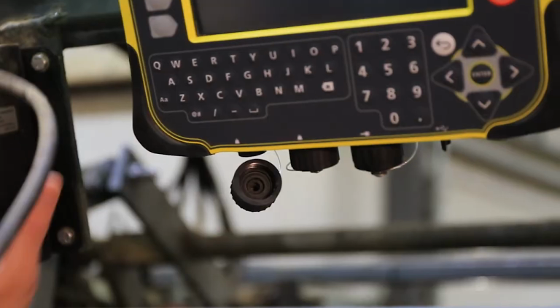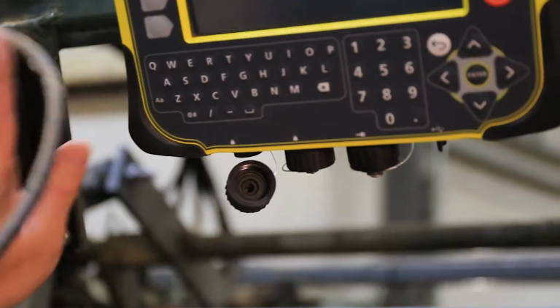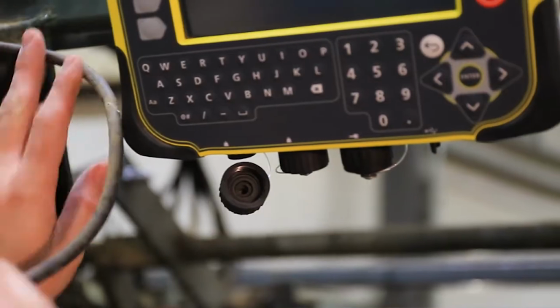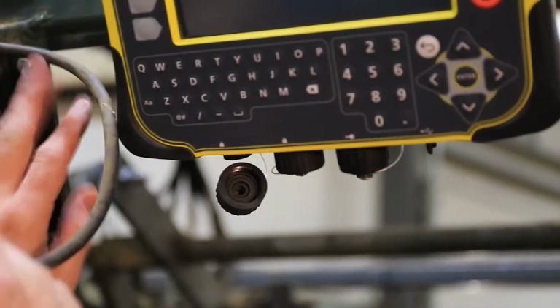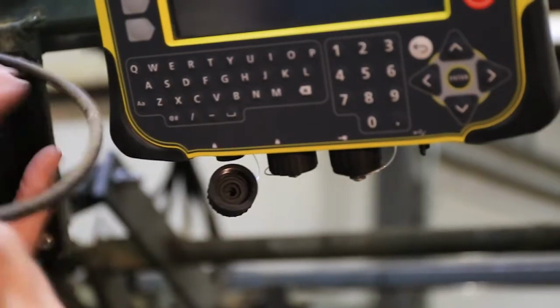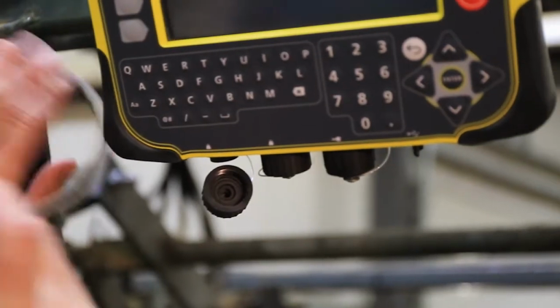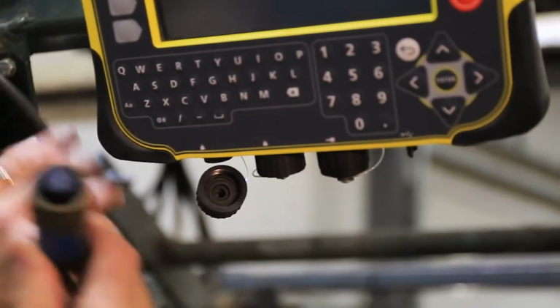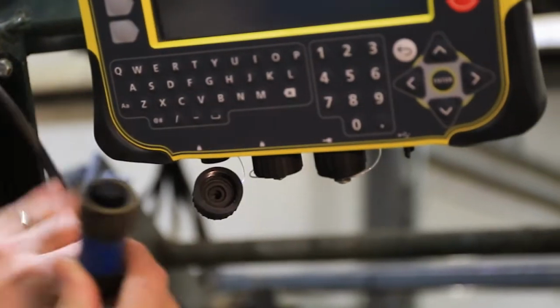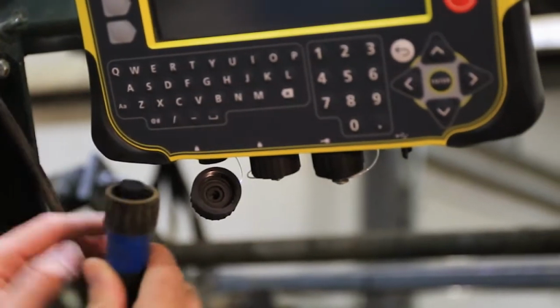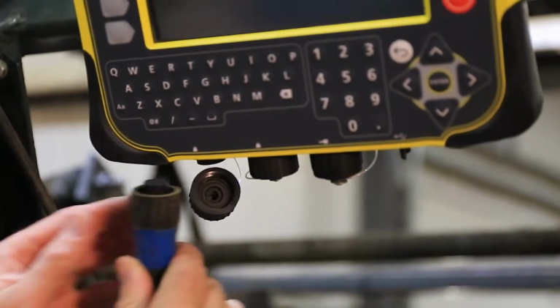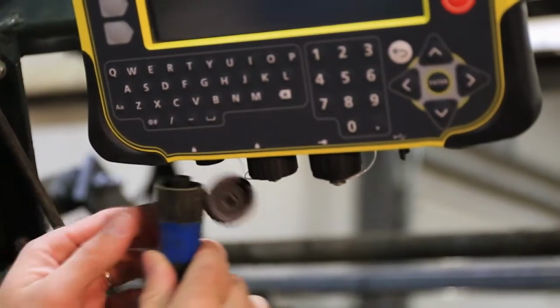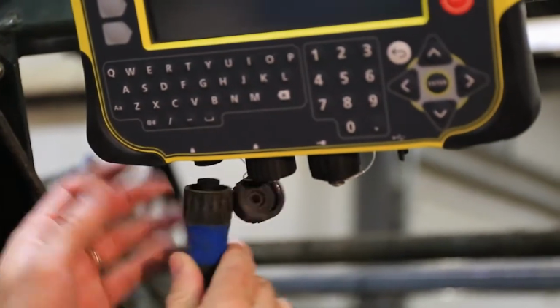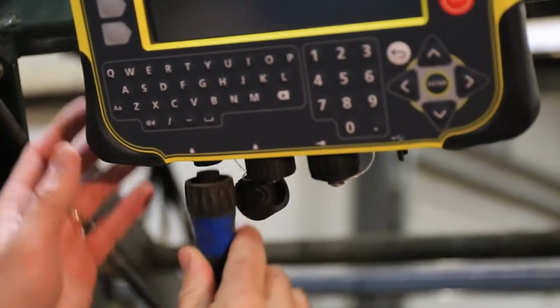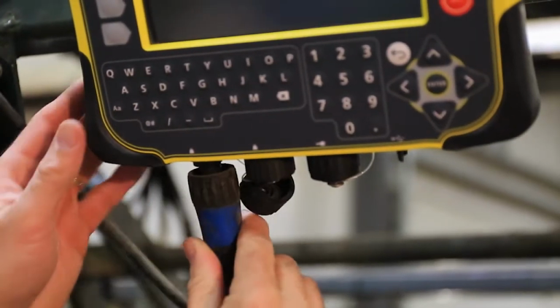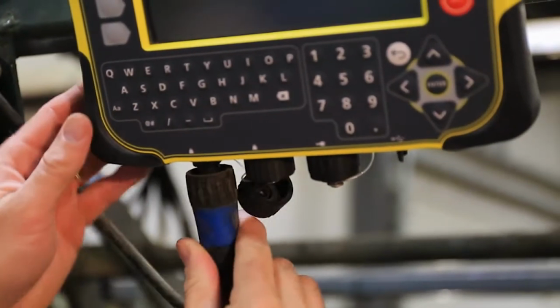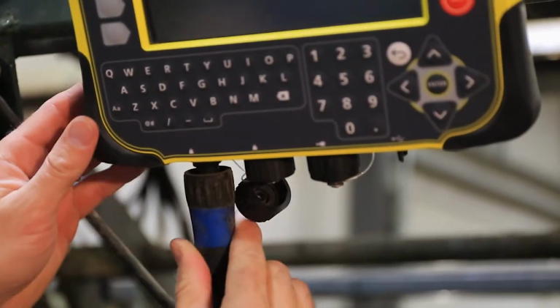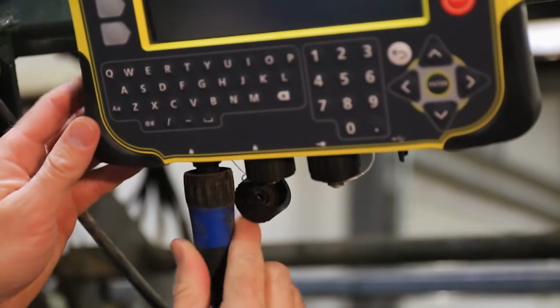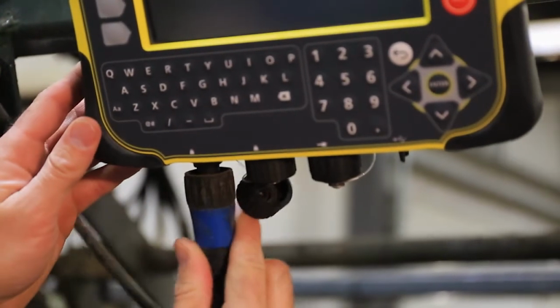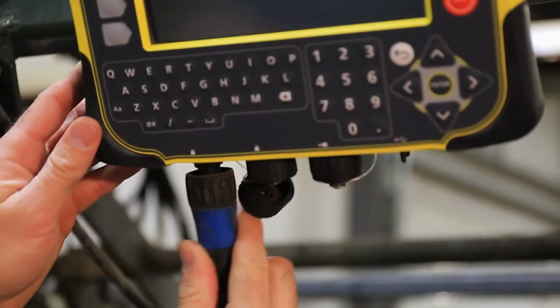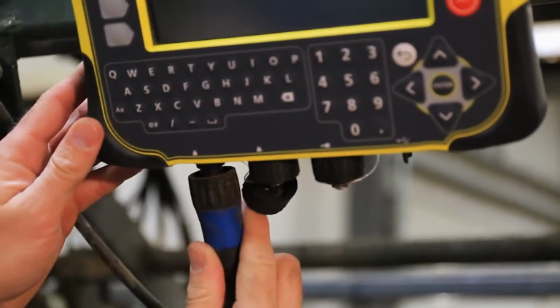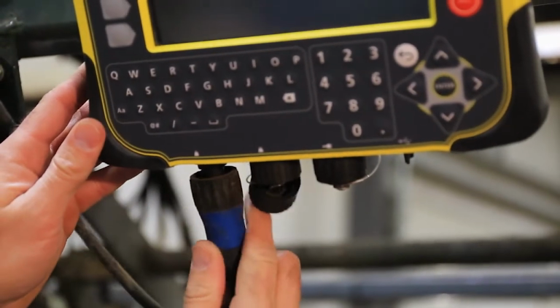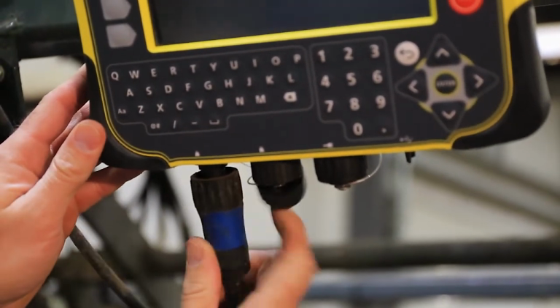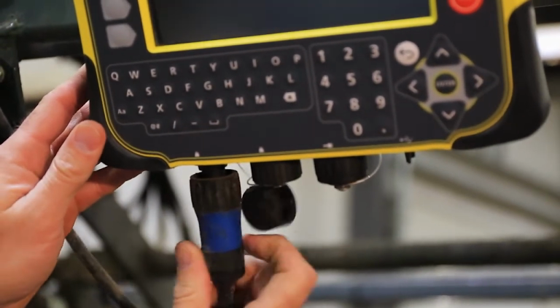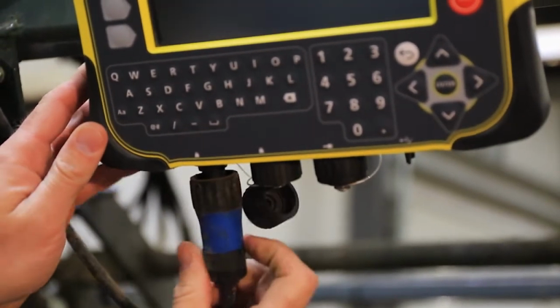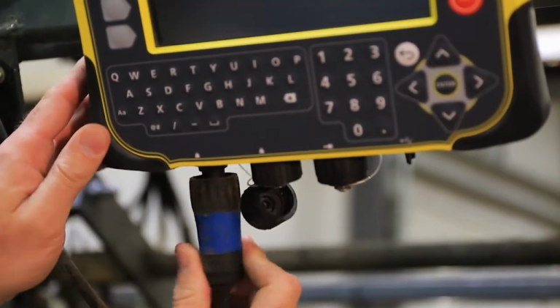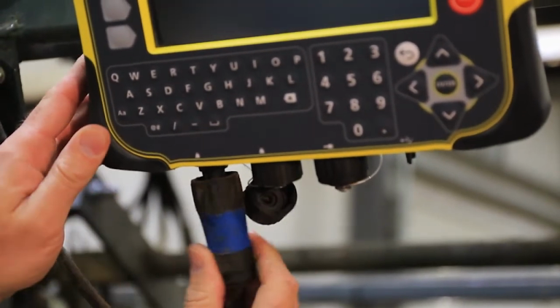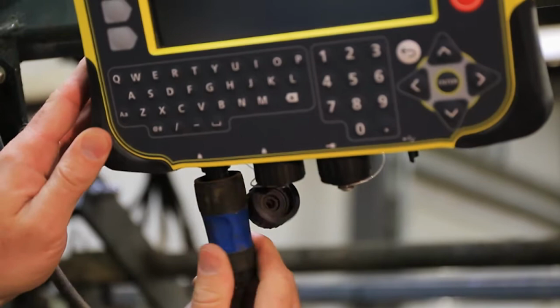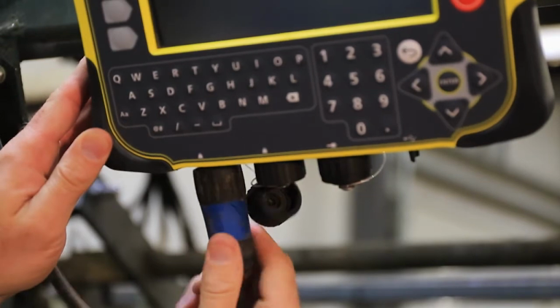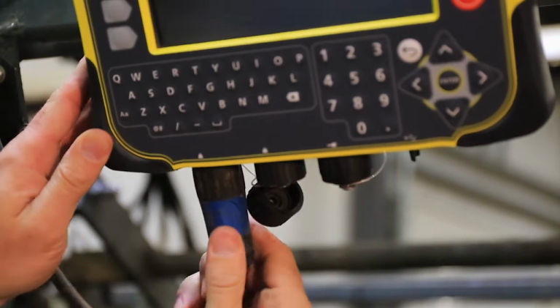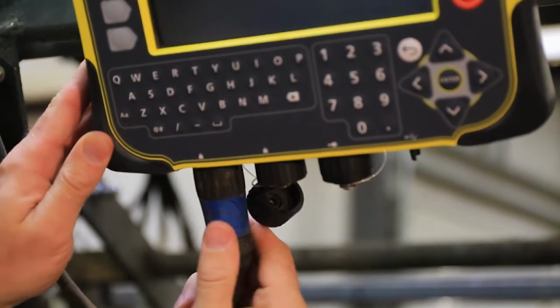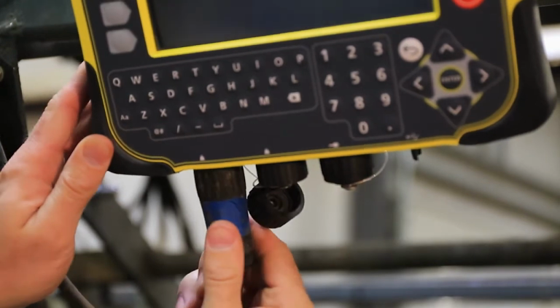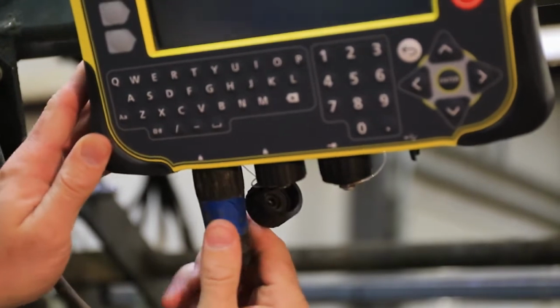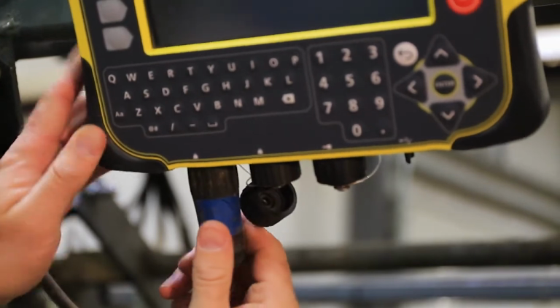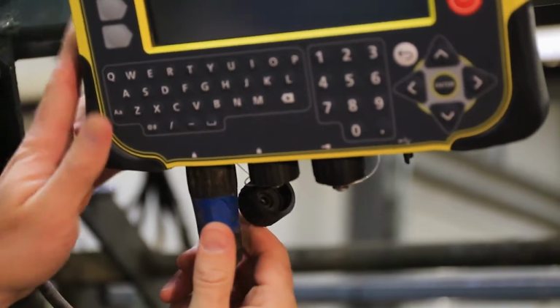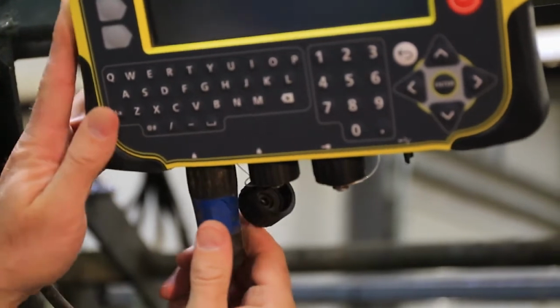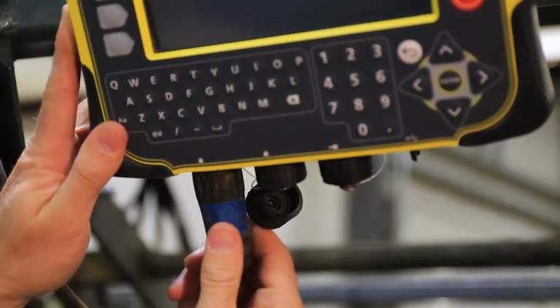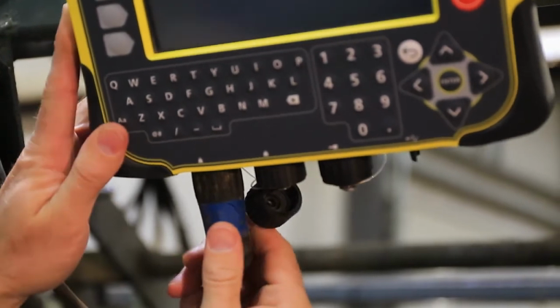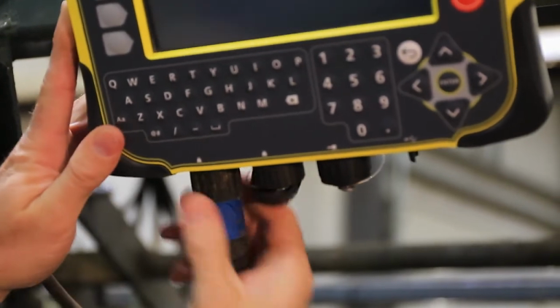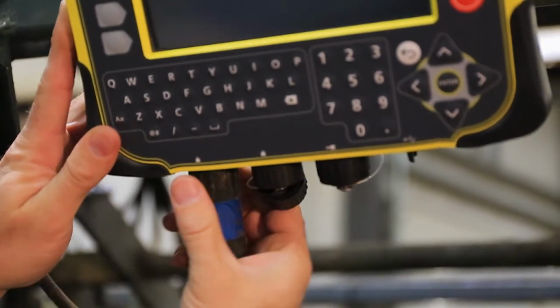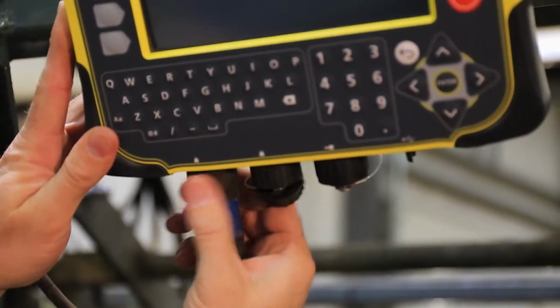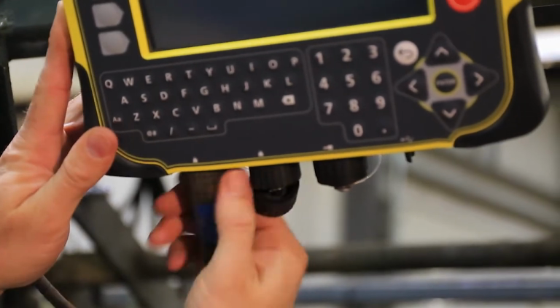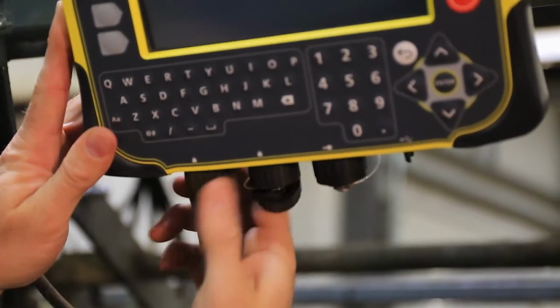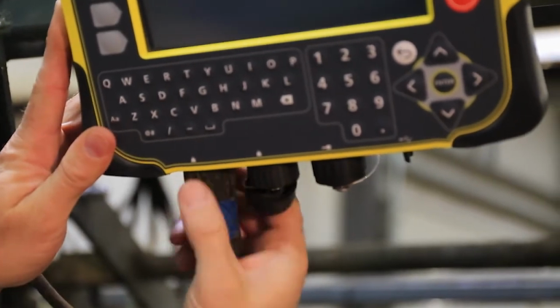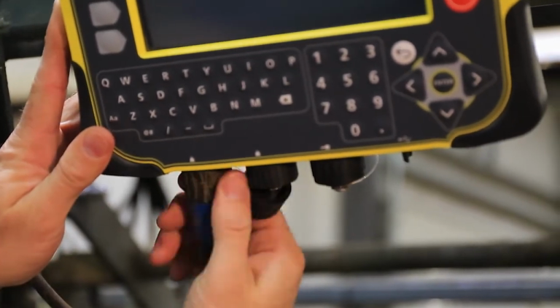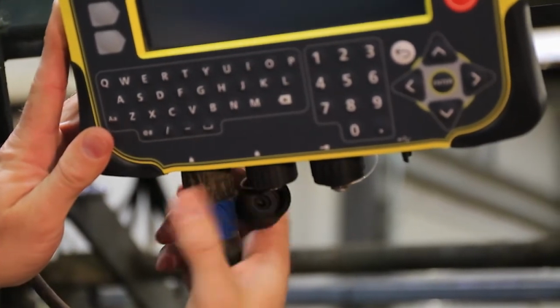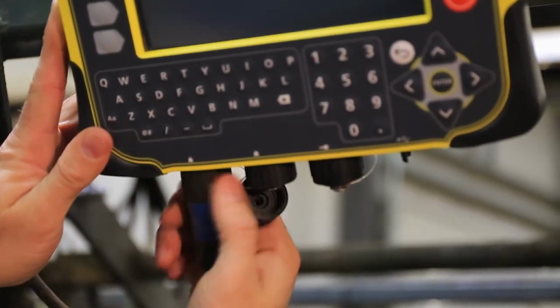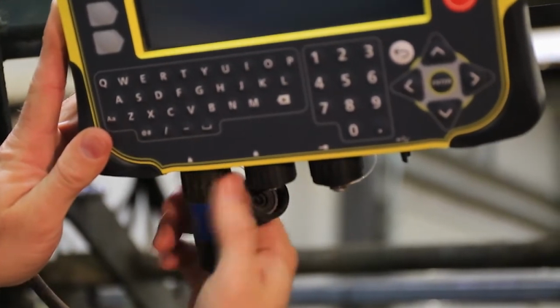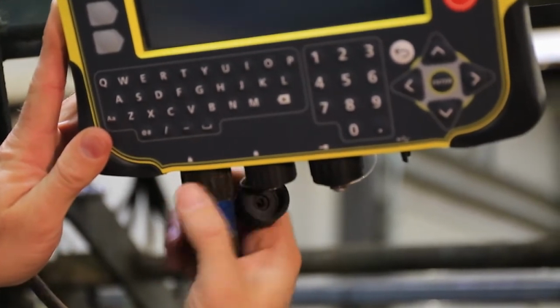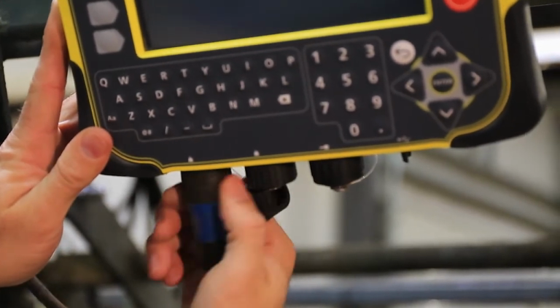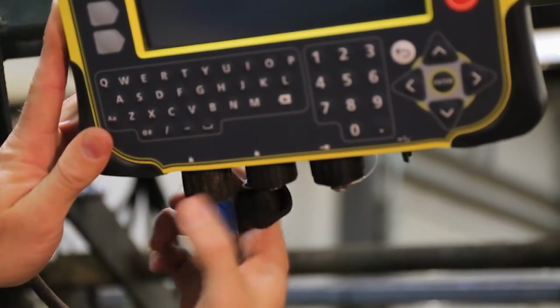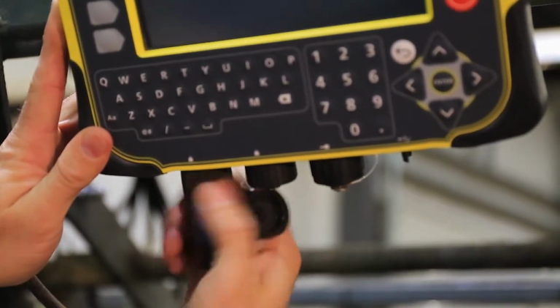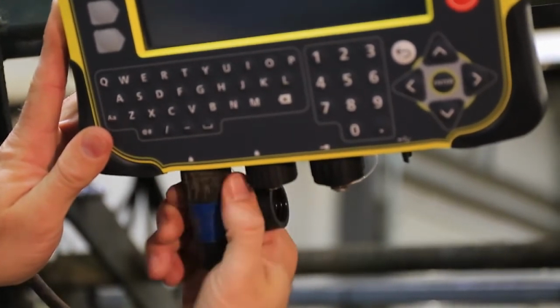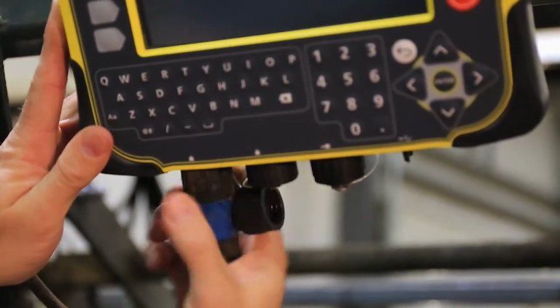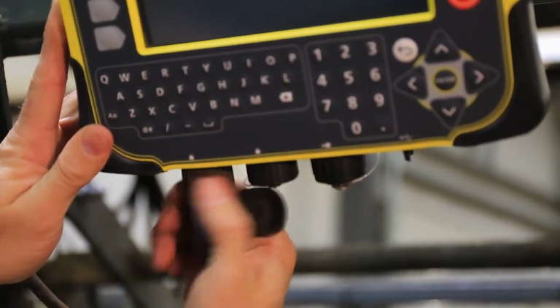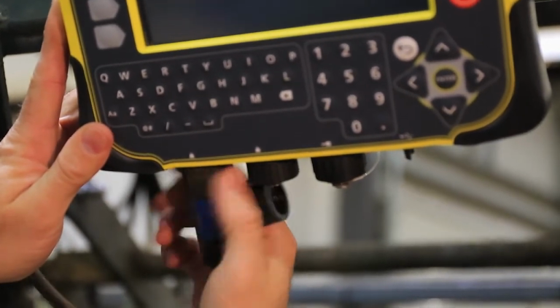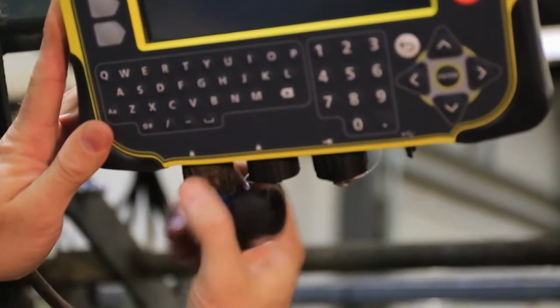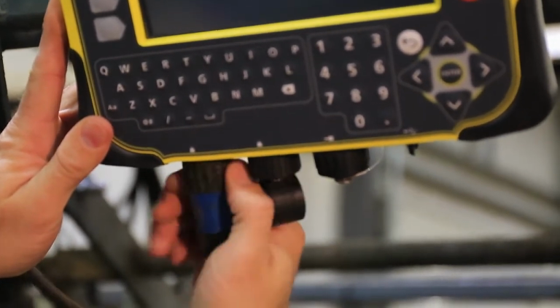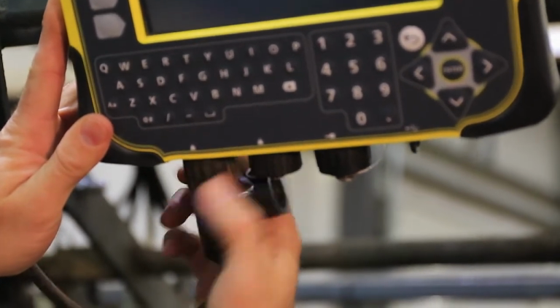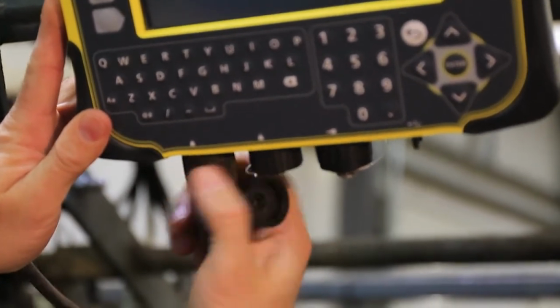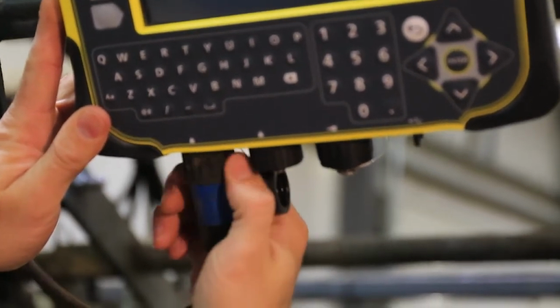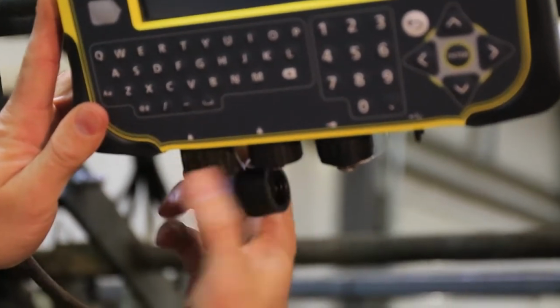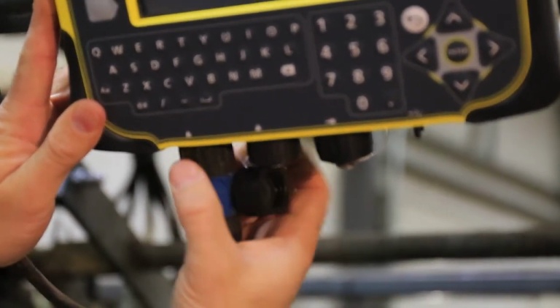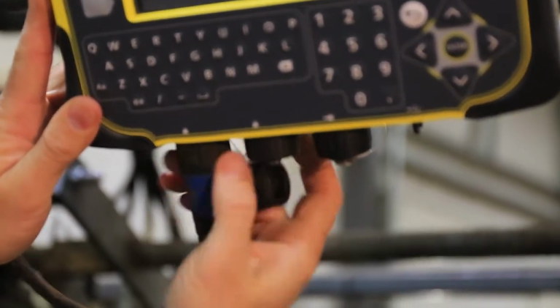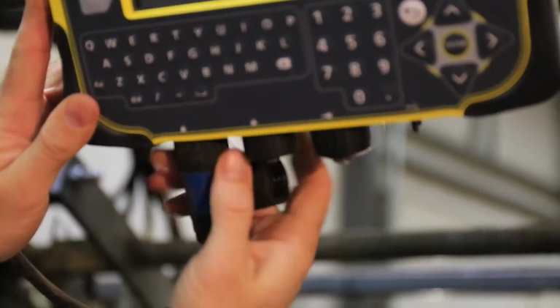The TrueTest indicators can work with other people's load cells, like we were showing here today. We just have to do a simple span calibration procedure.